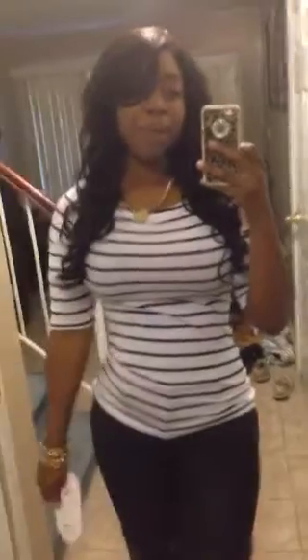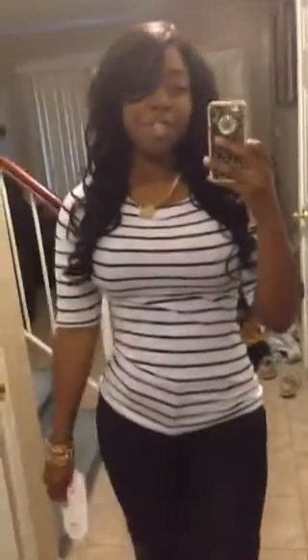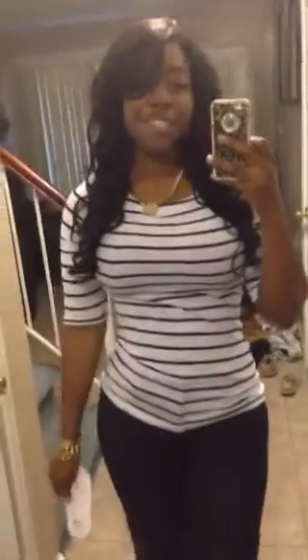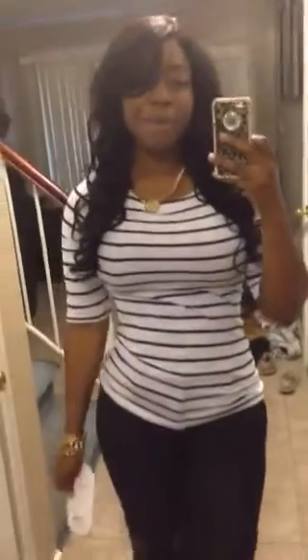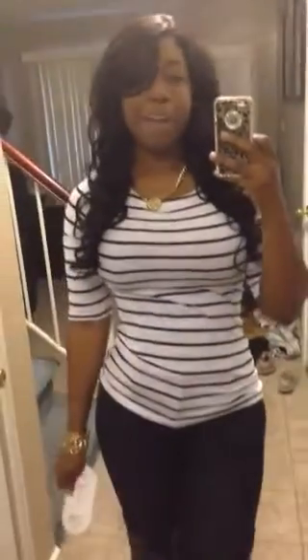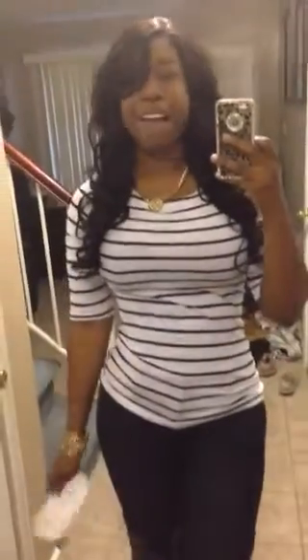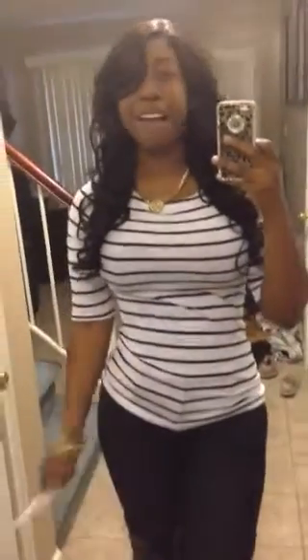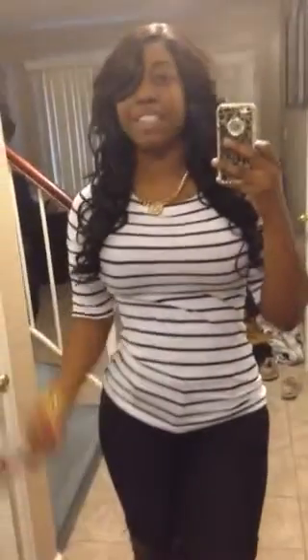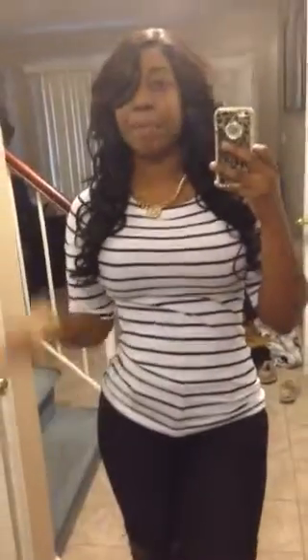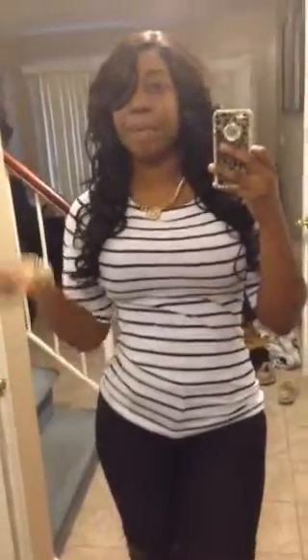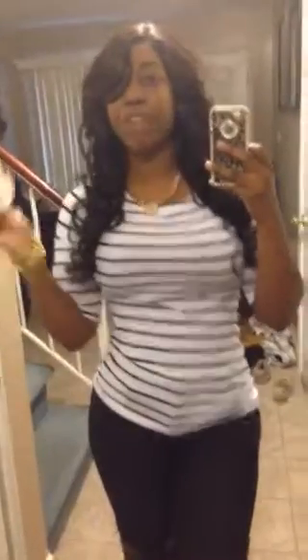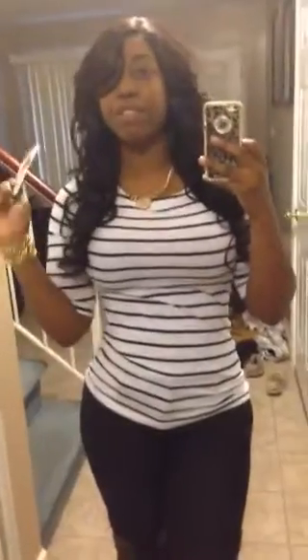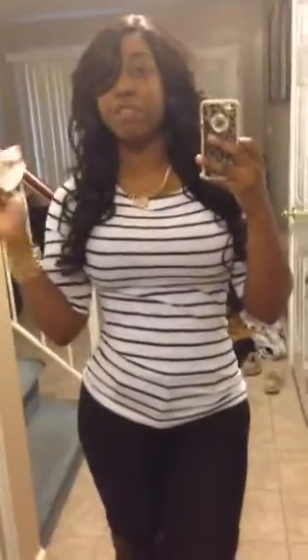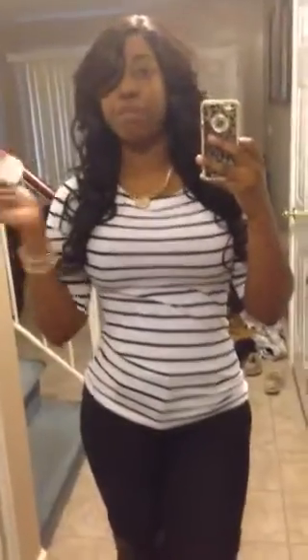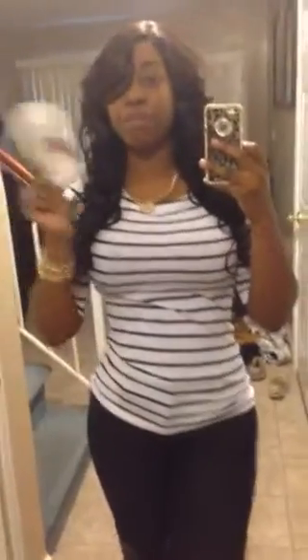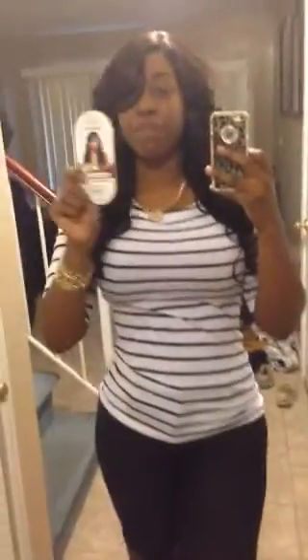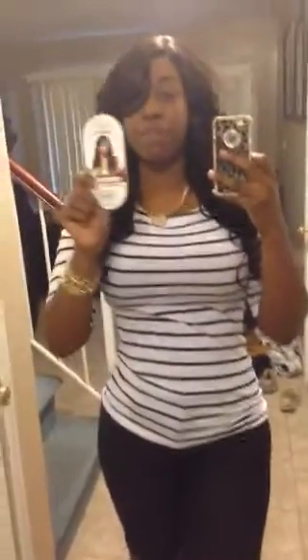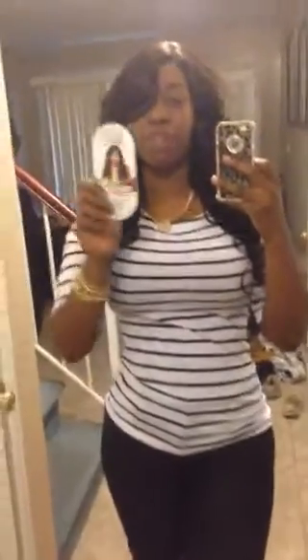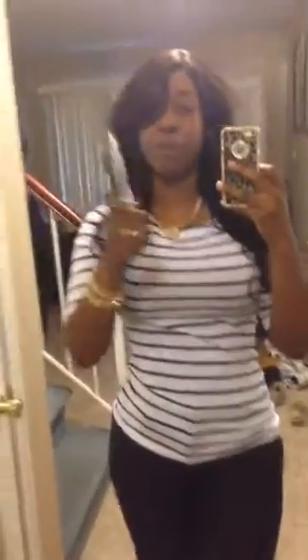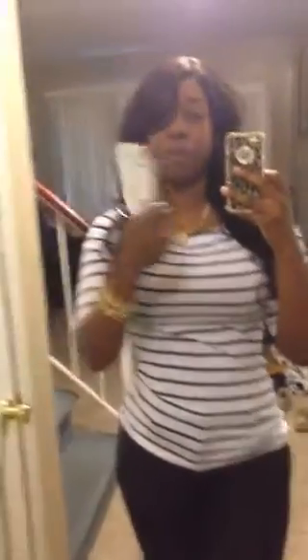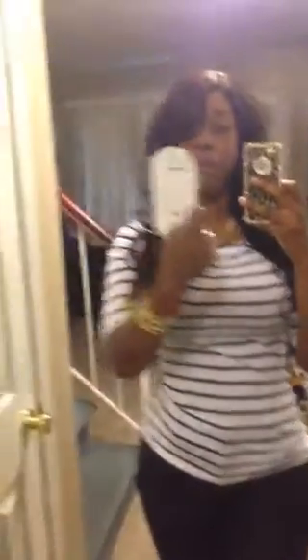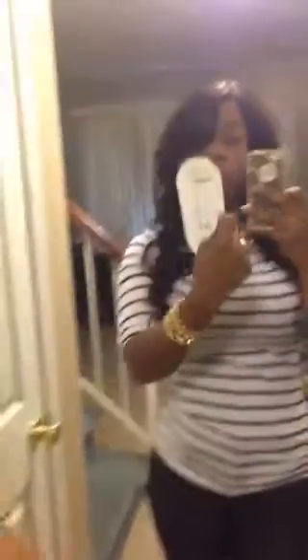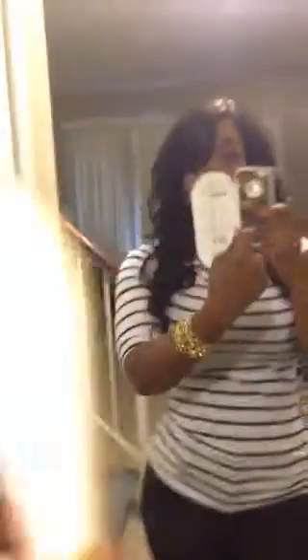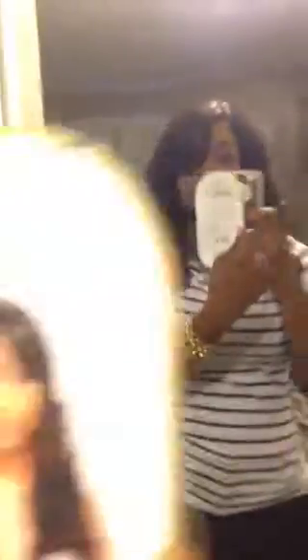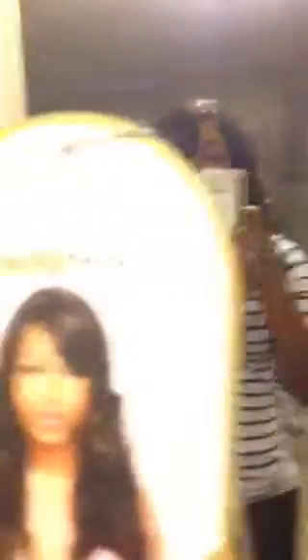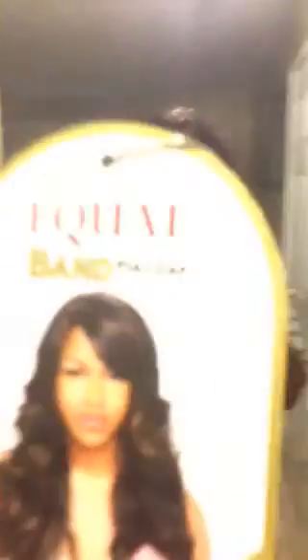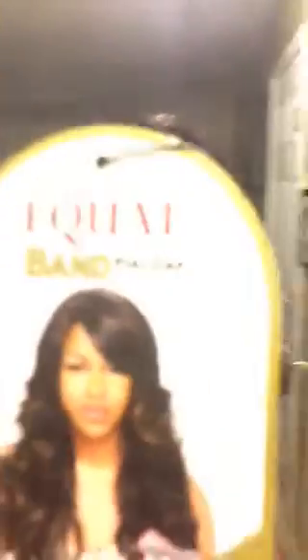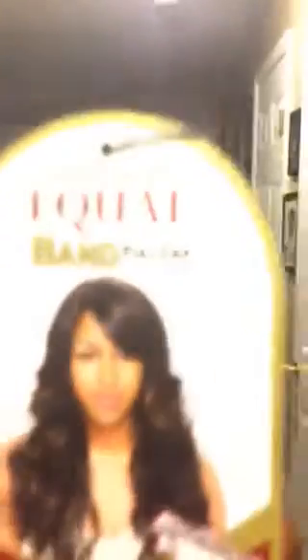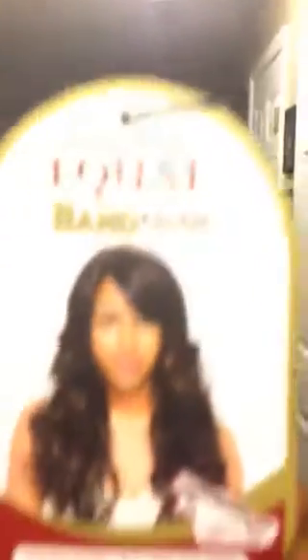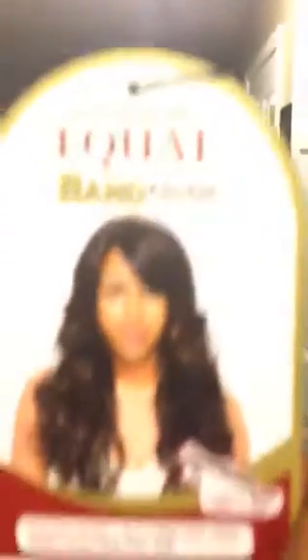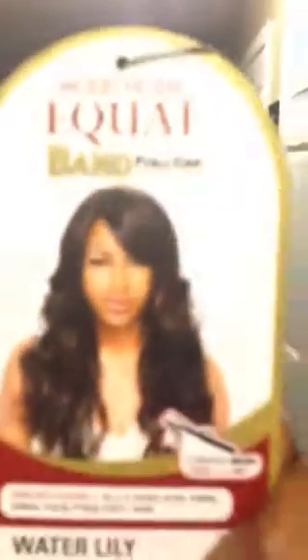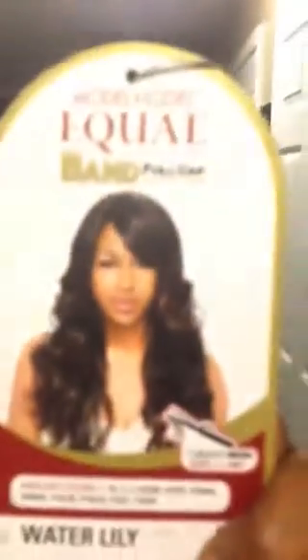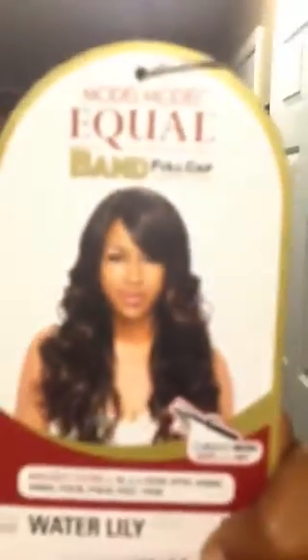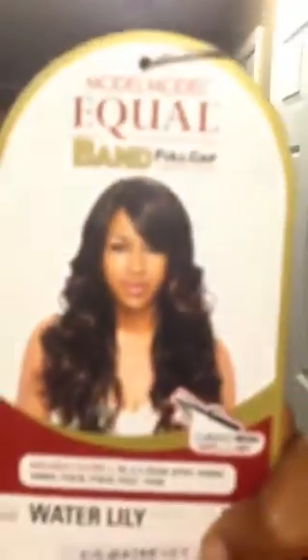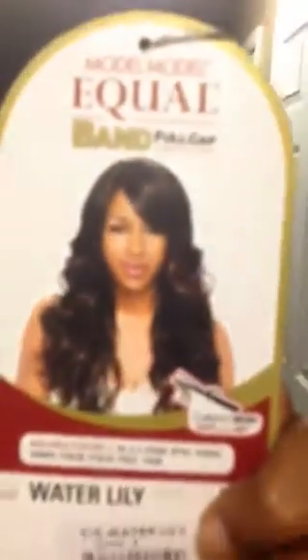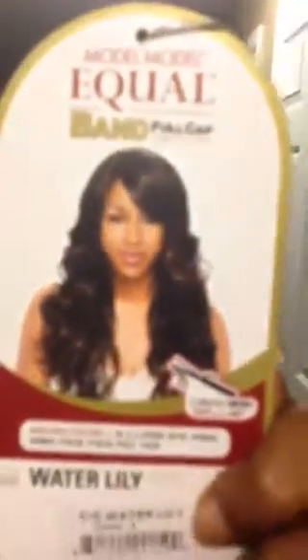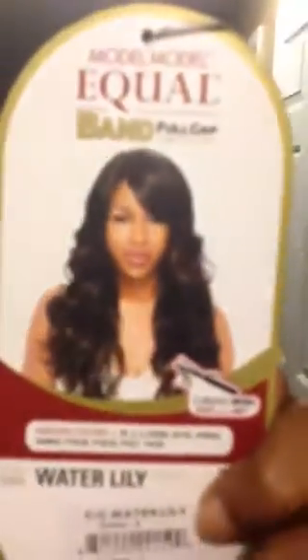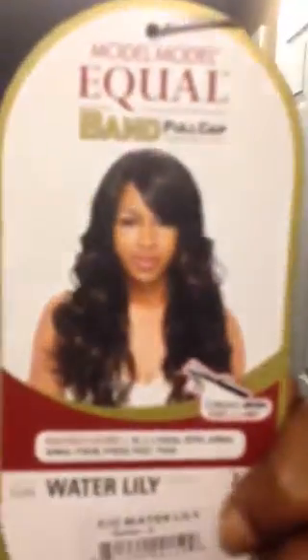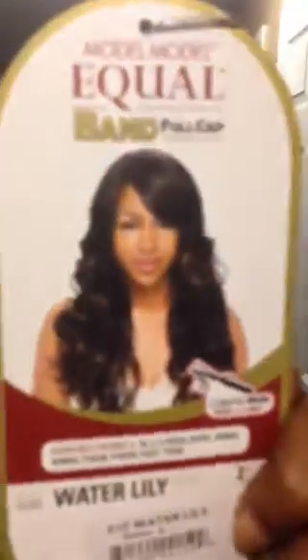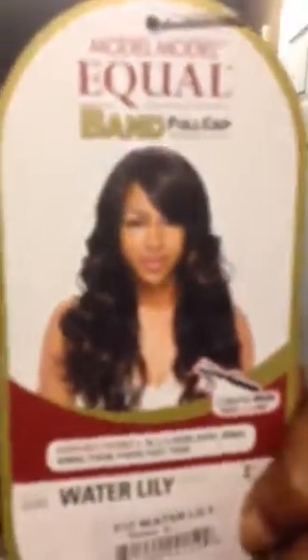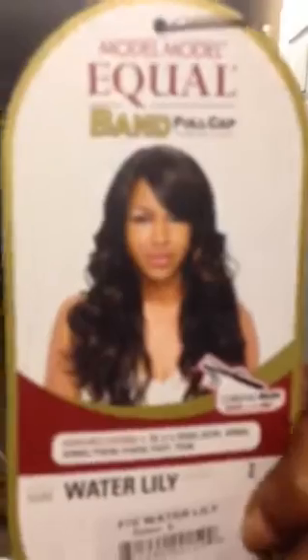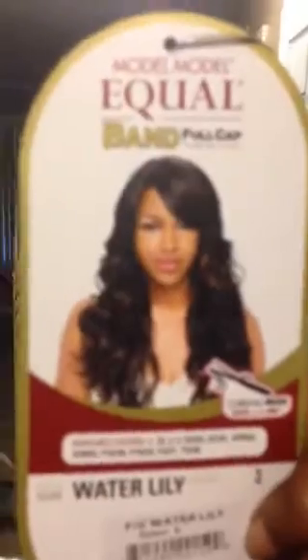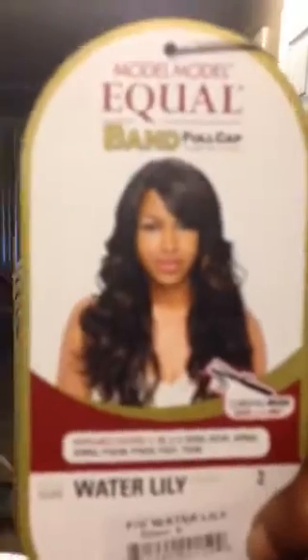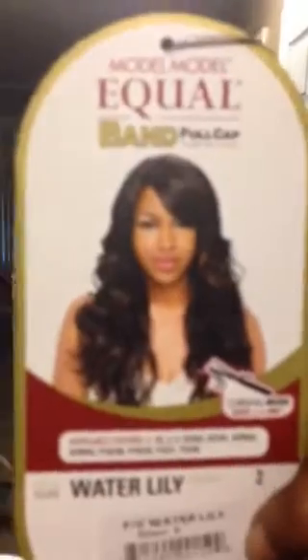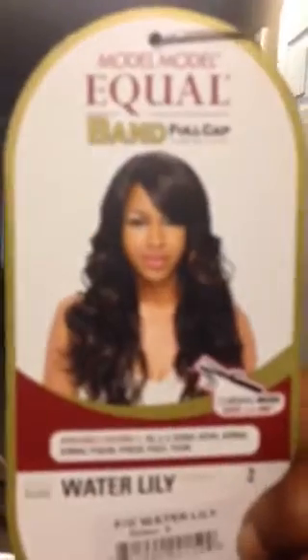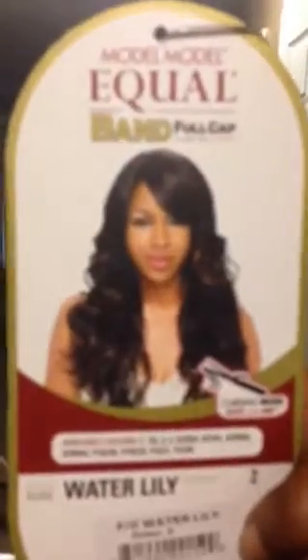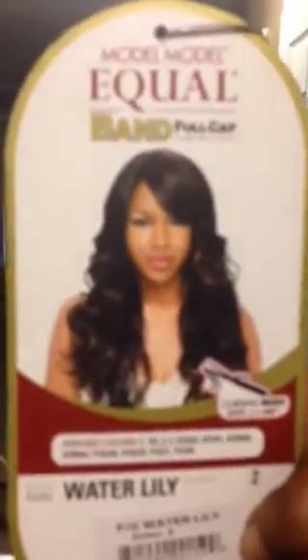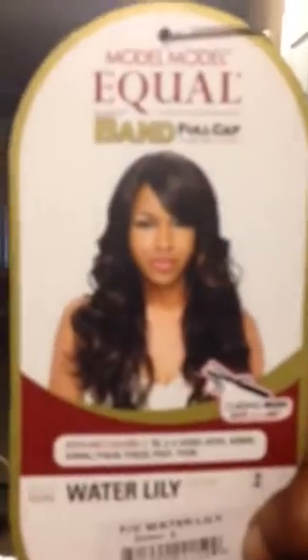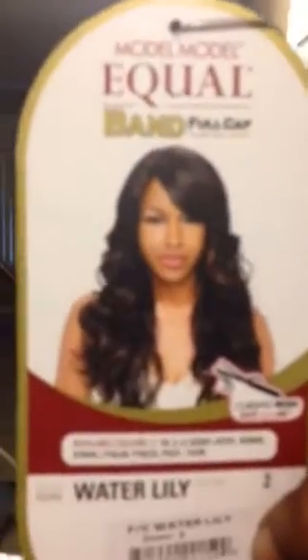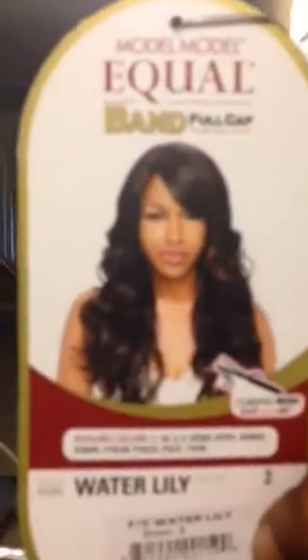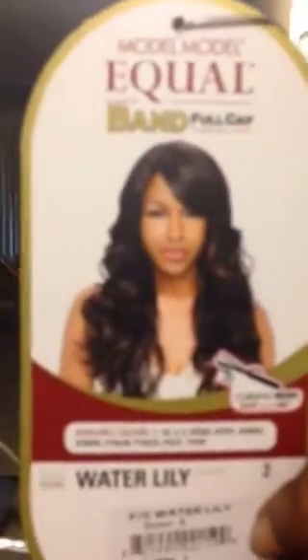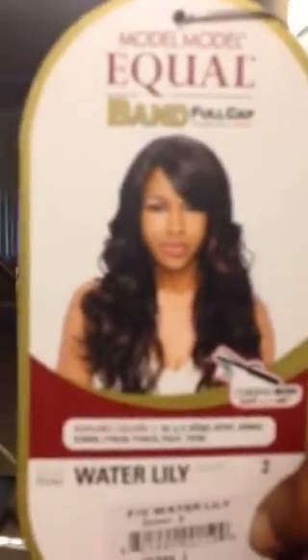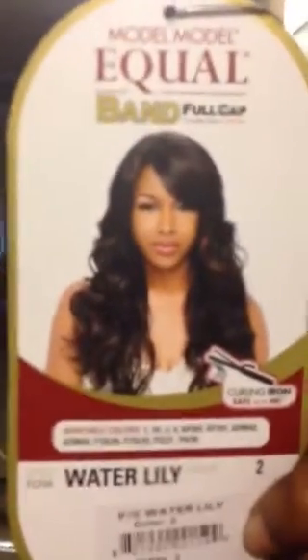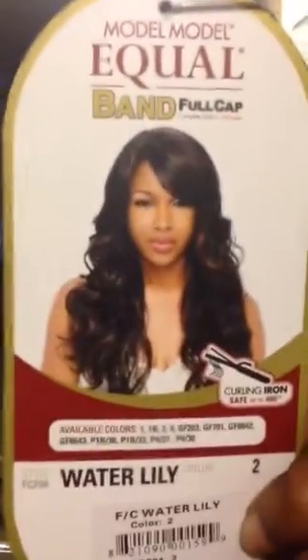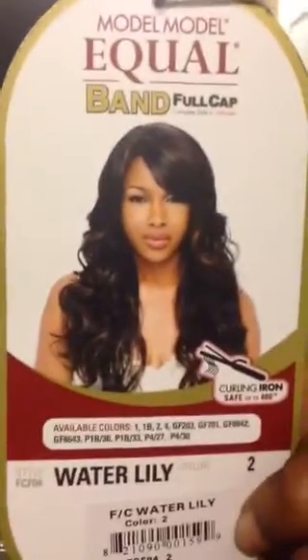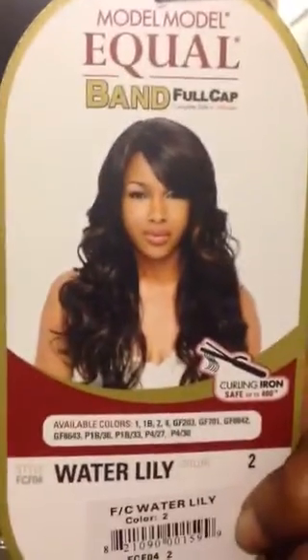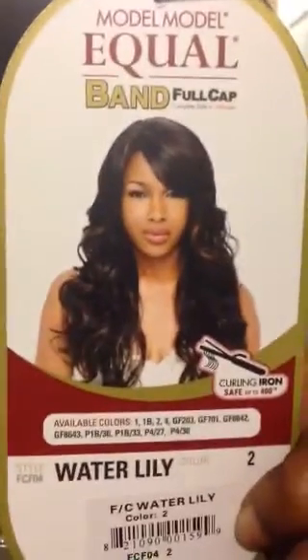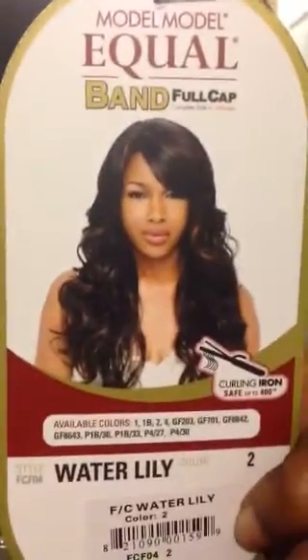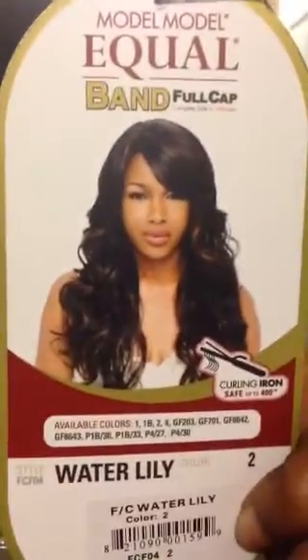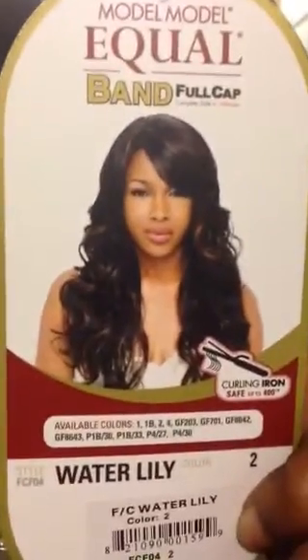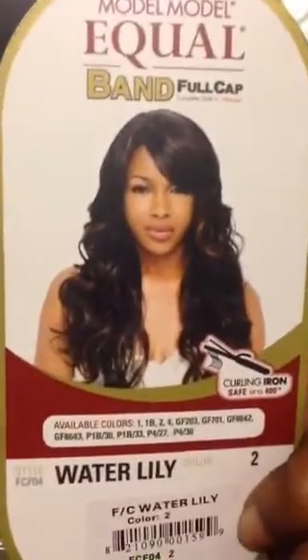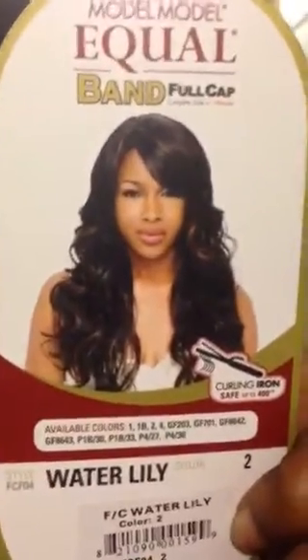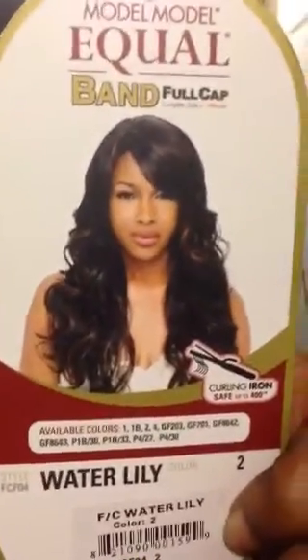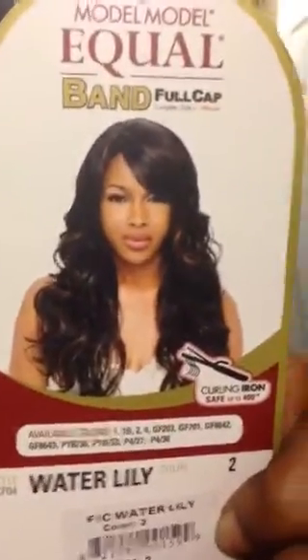What's up guys? I'm here to do a review on Model Model Waterlily, which I got in a number two.